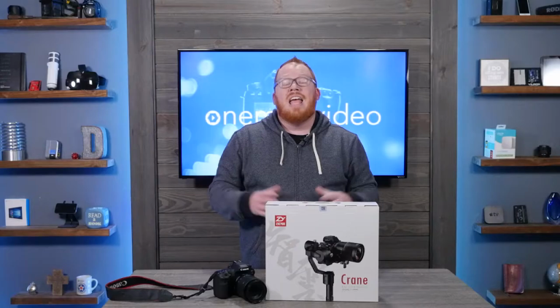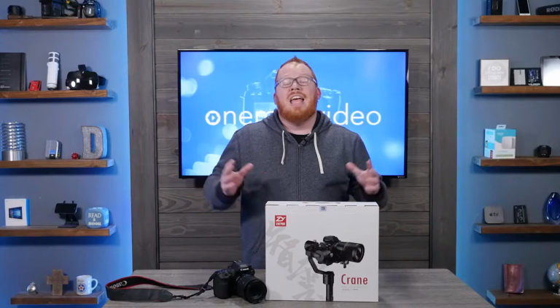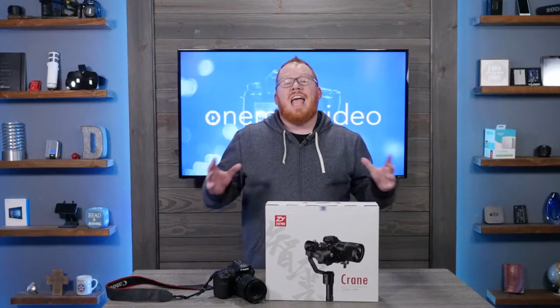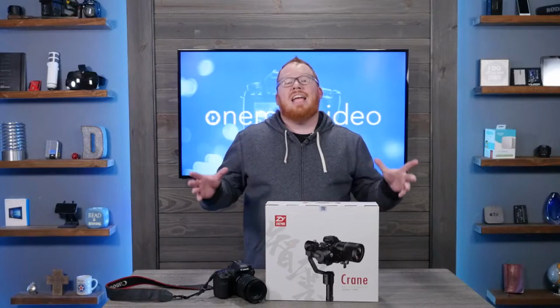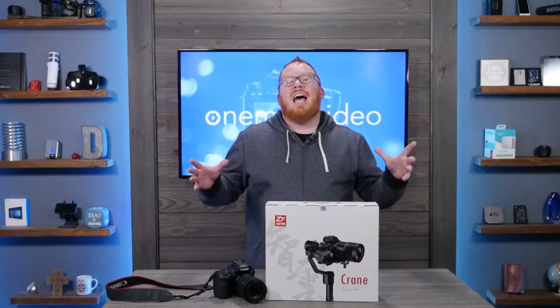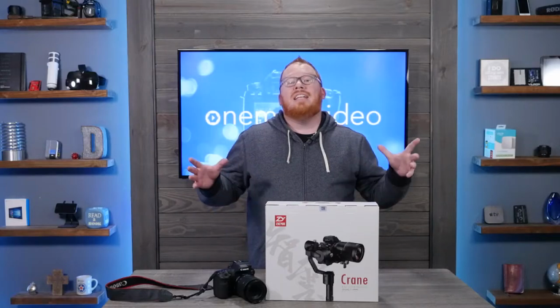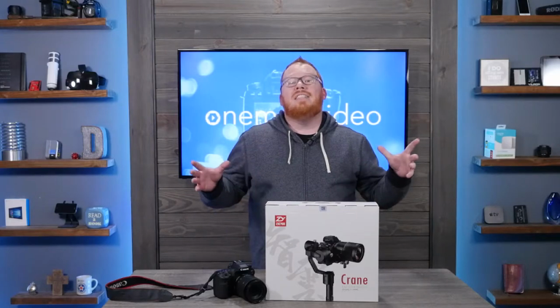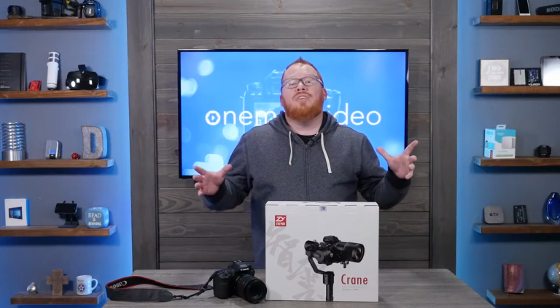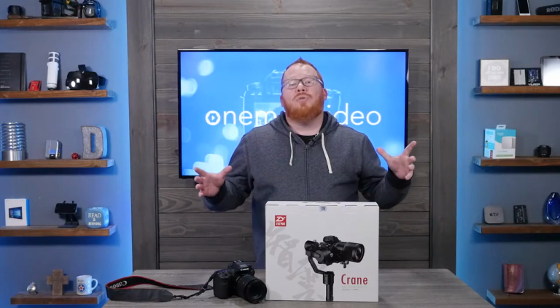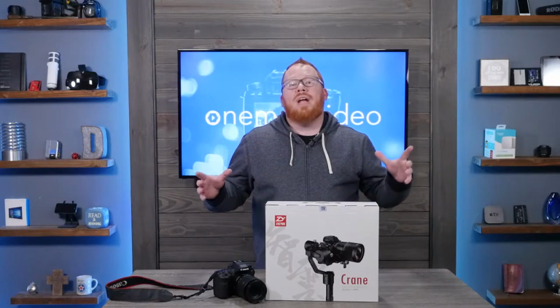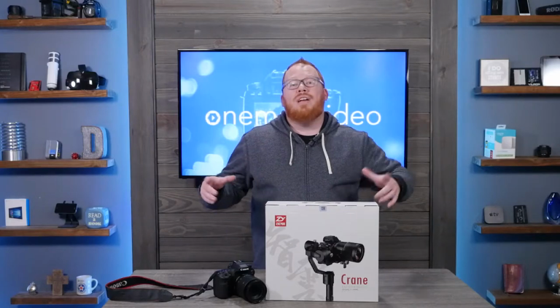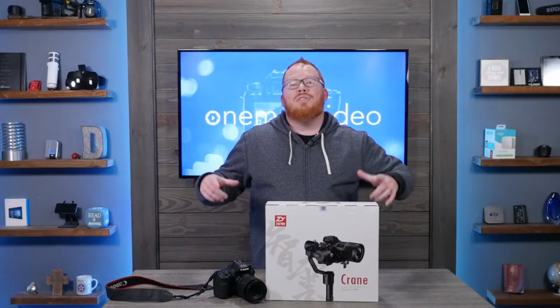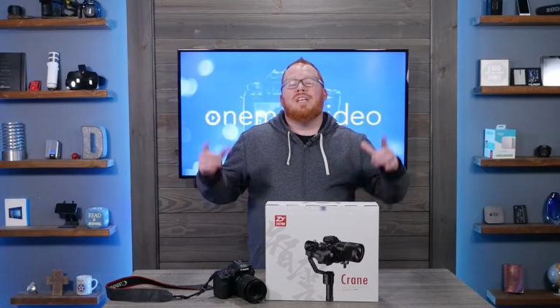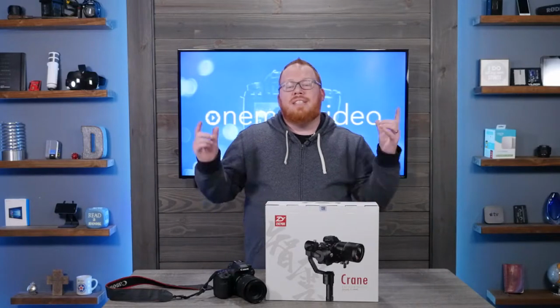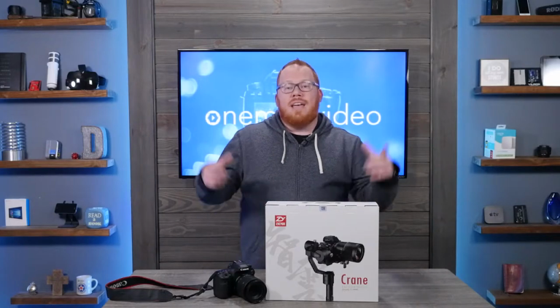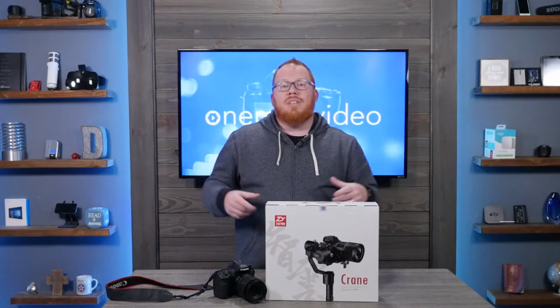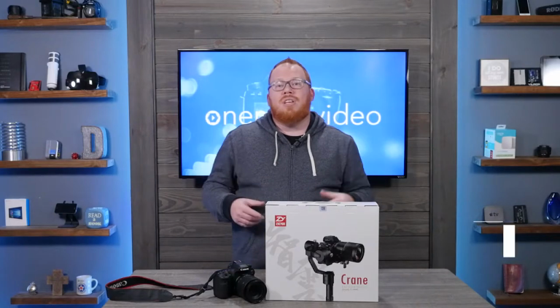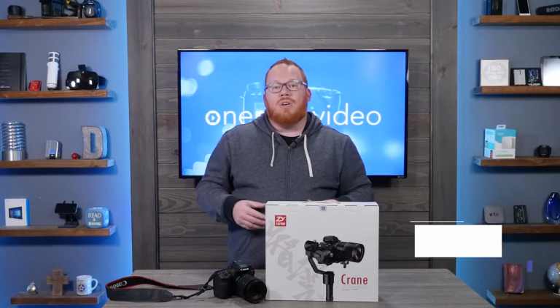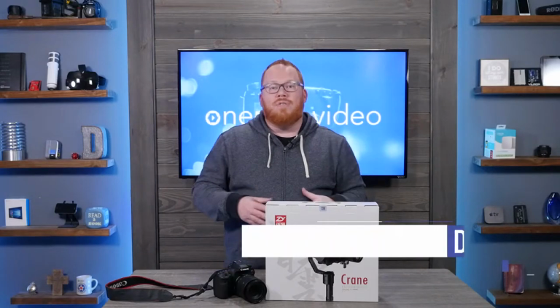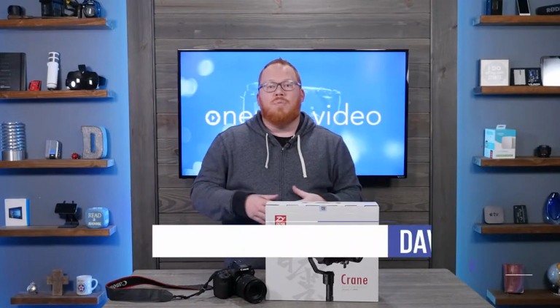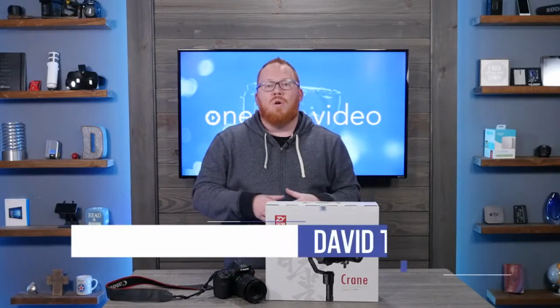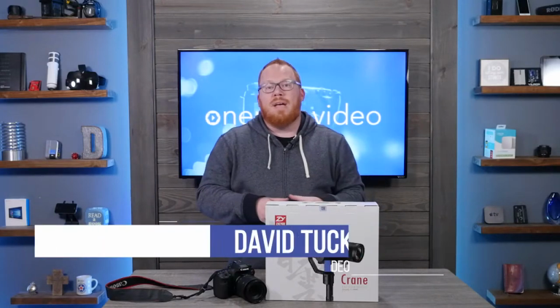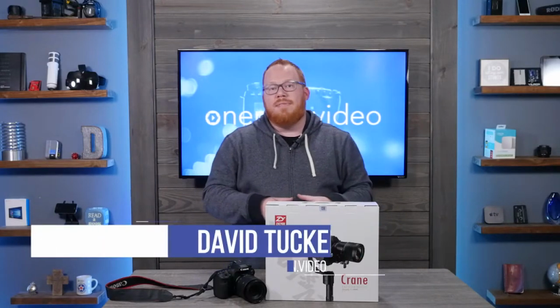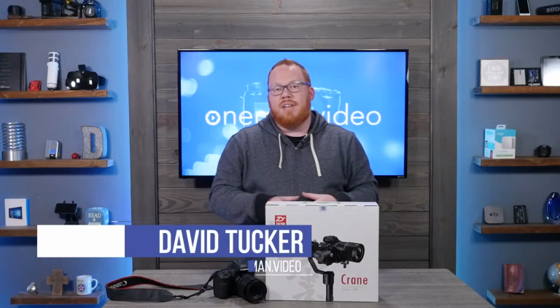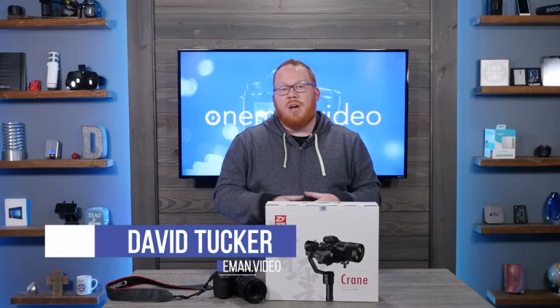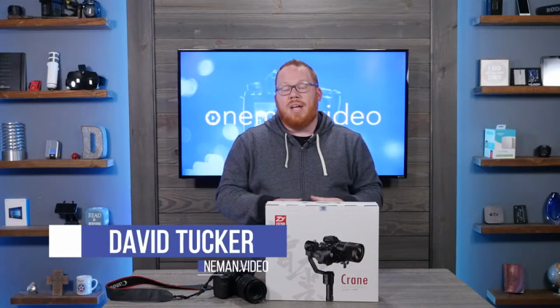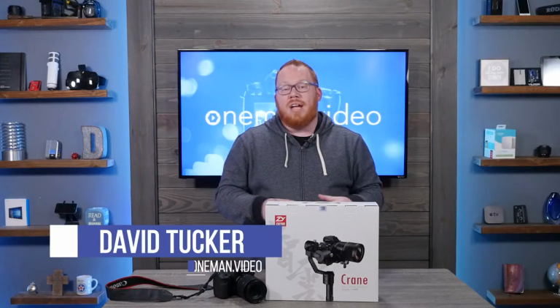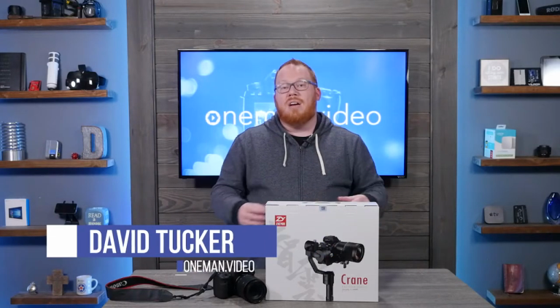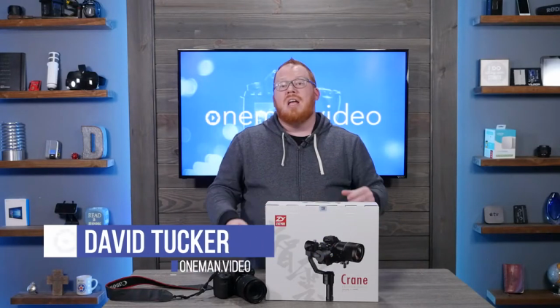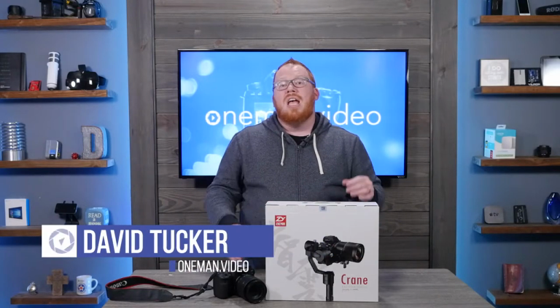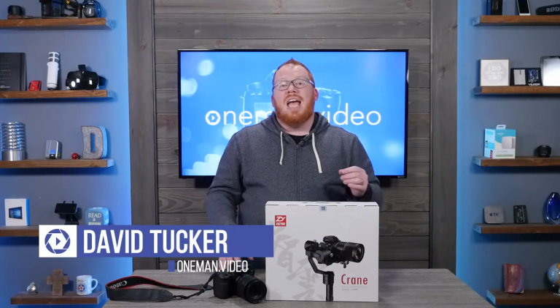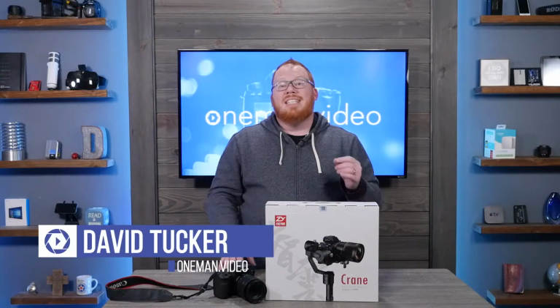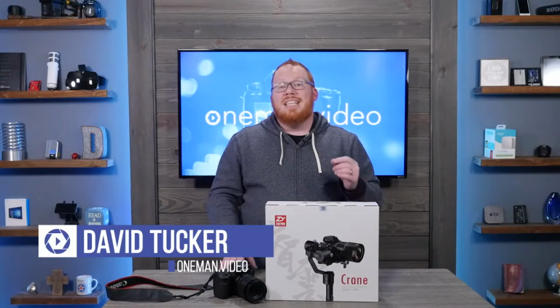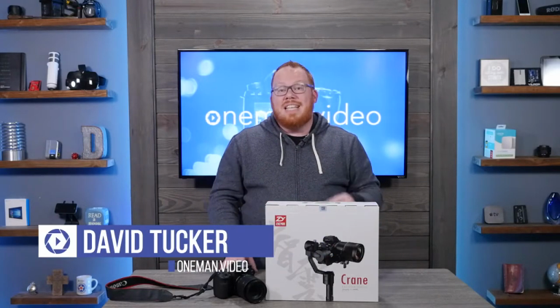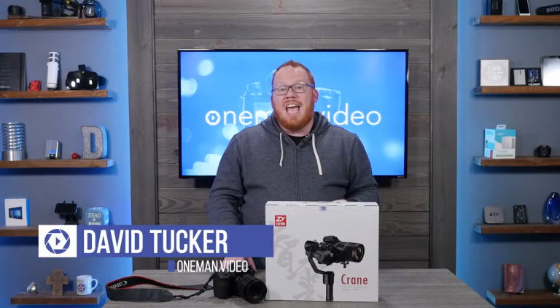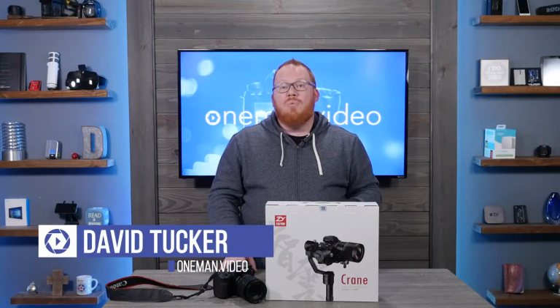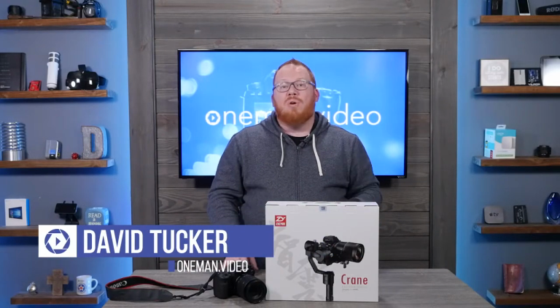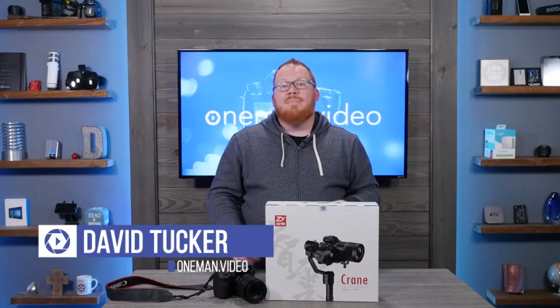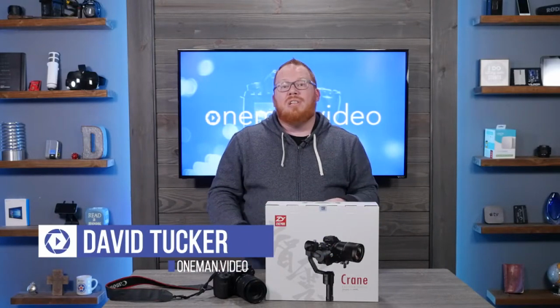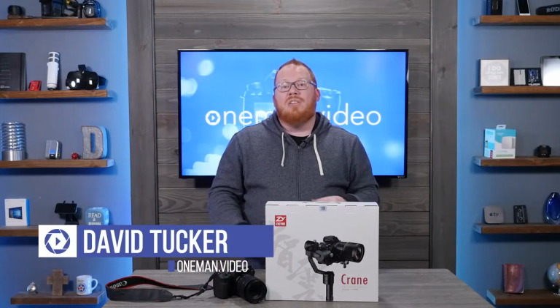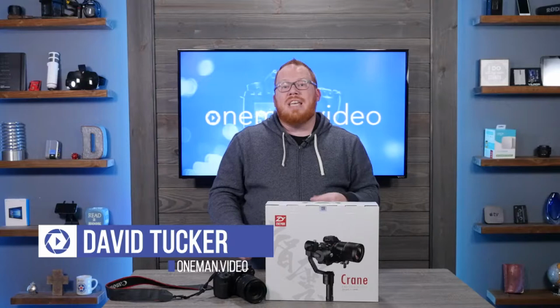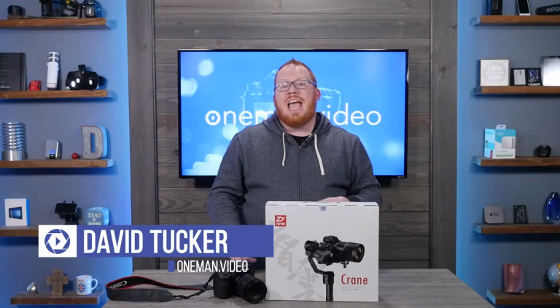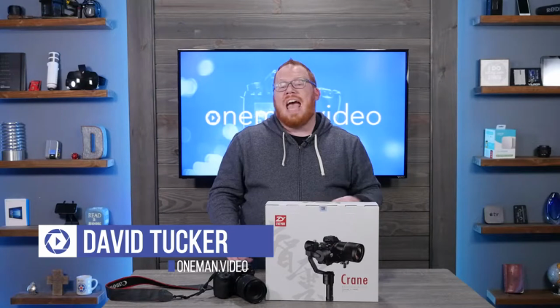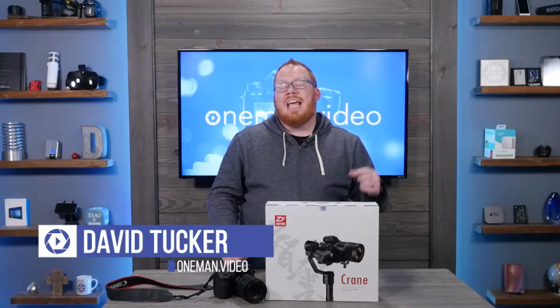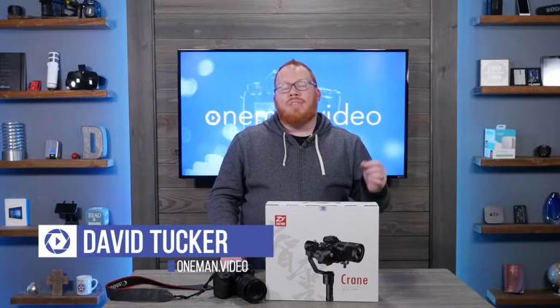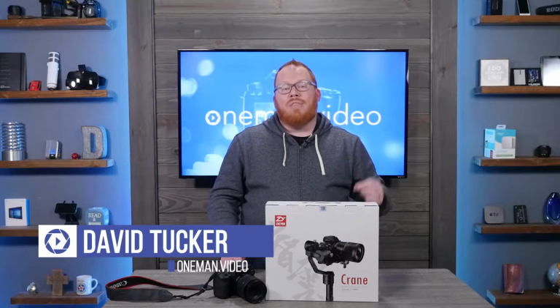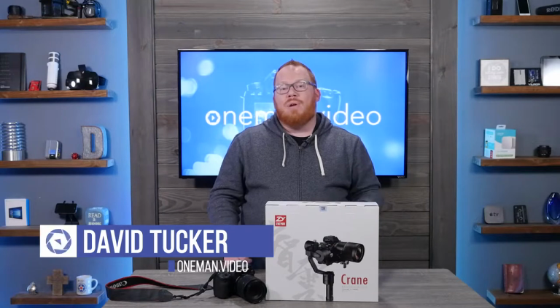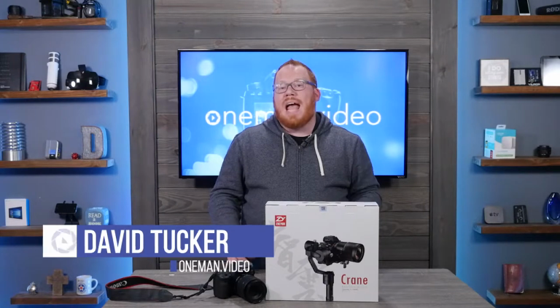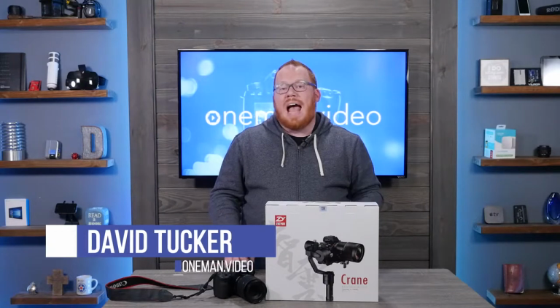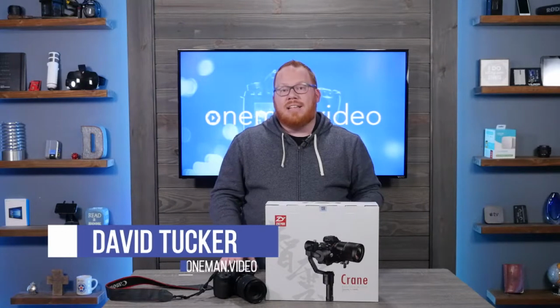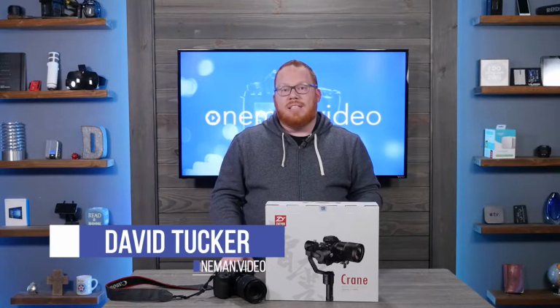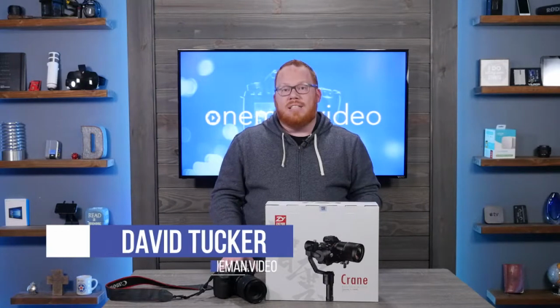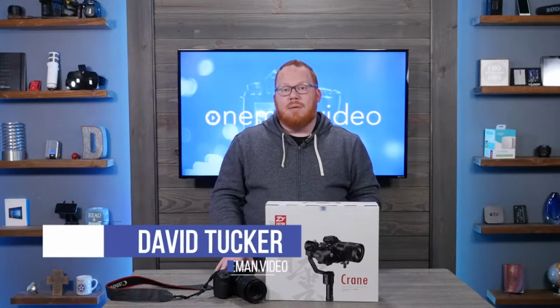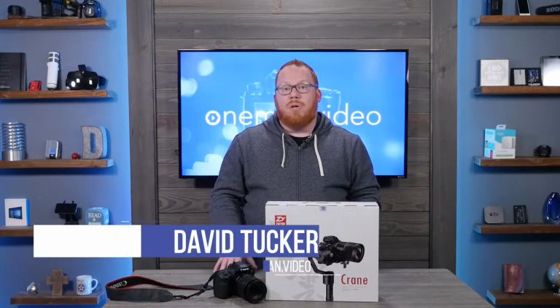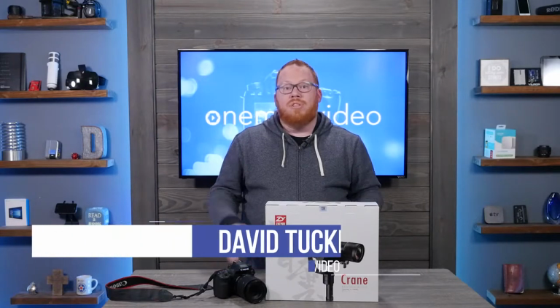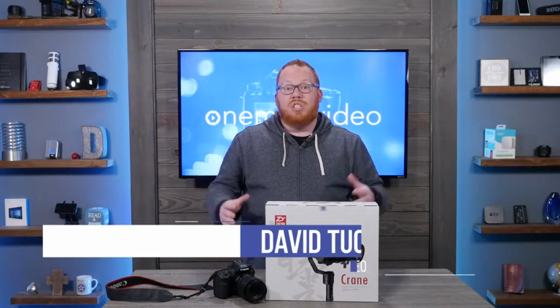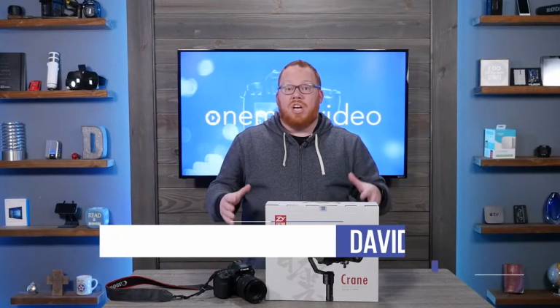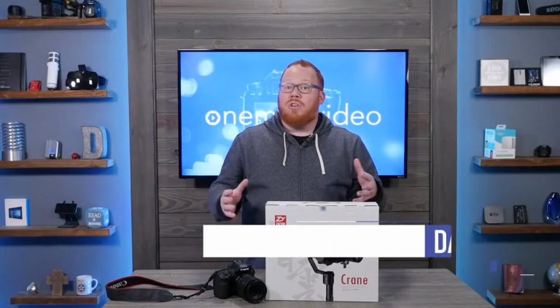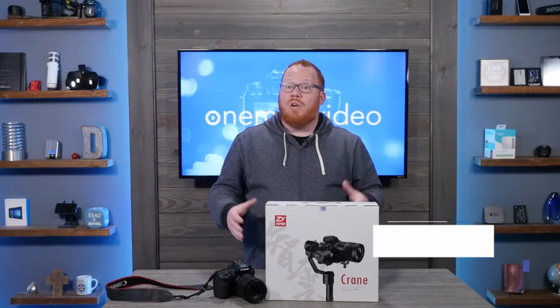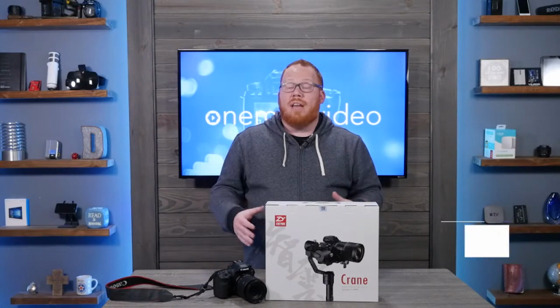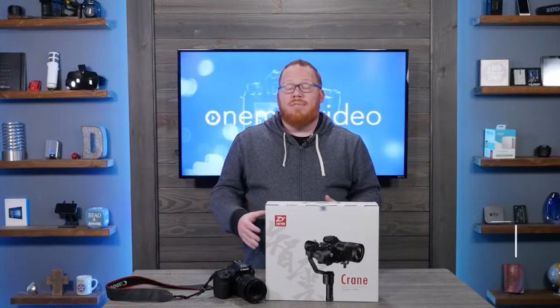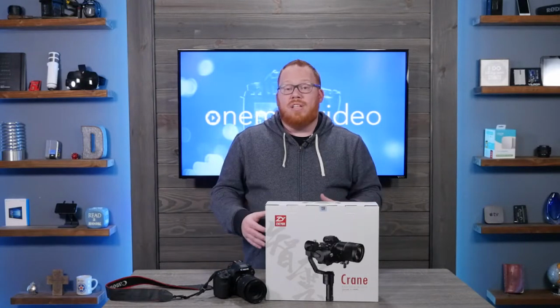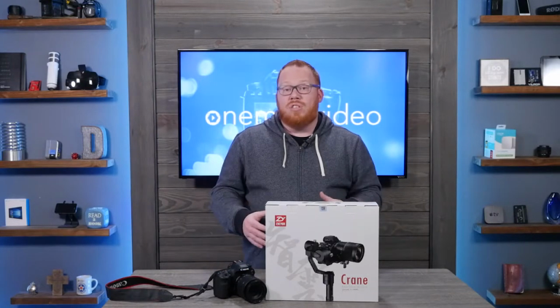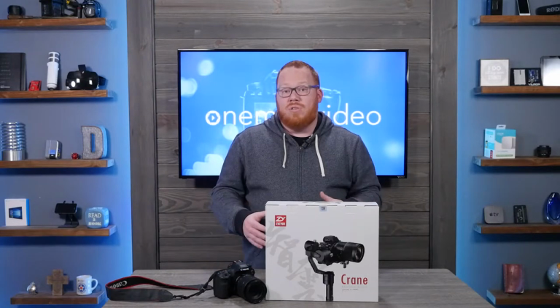Hey content creators, David Tucker from One Man Video here, and today we're going to be looking at a 3-axis gimbal, the Zhiyun Crane V2.